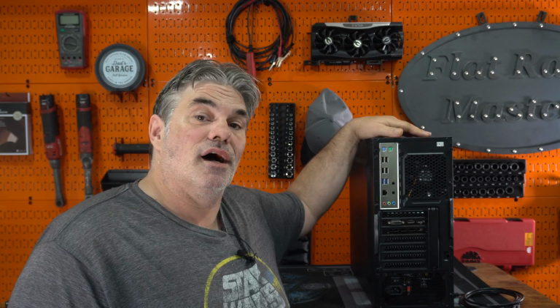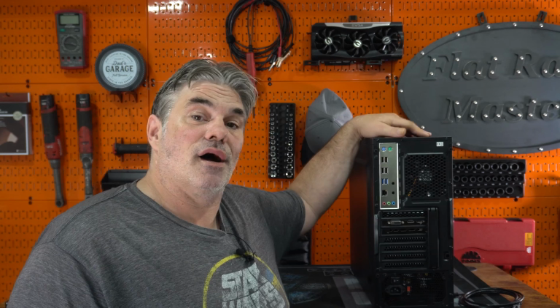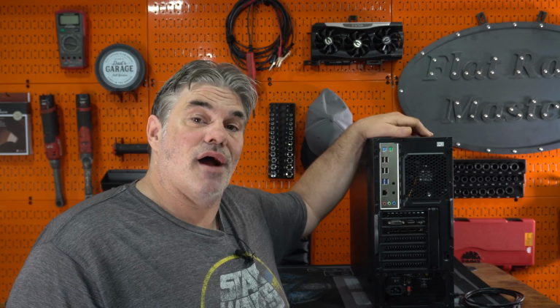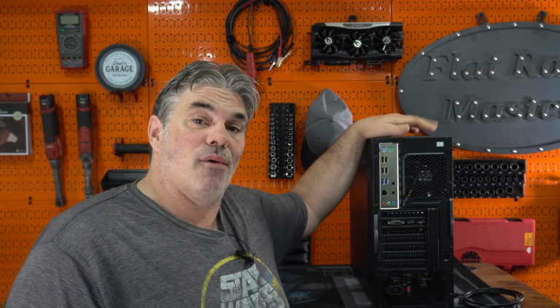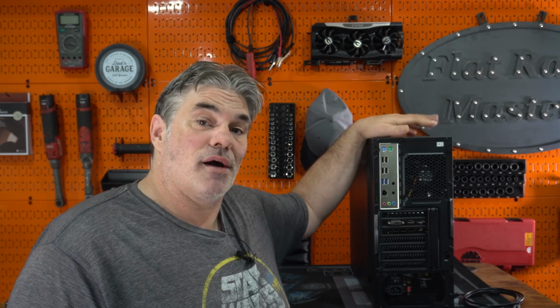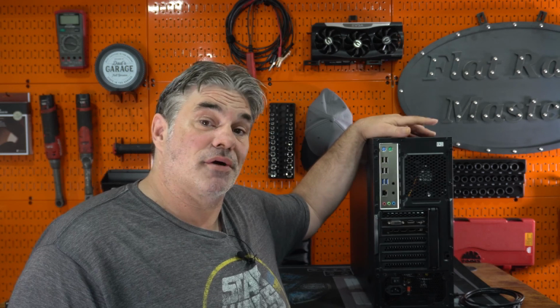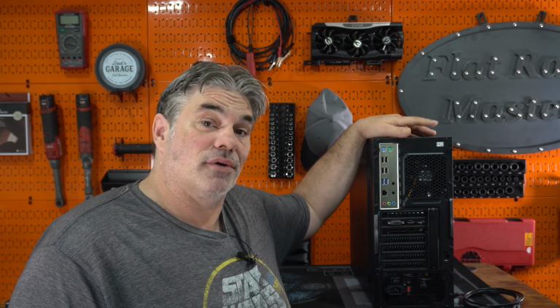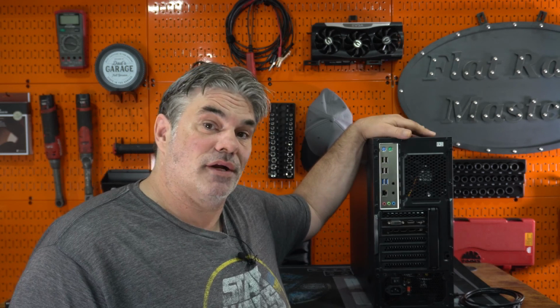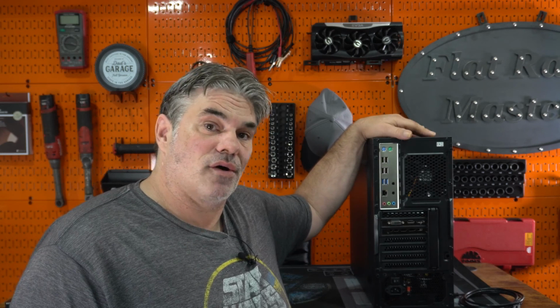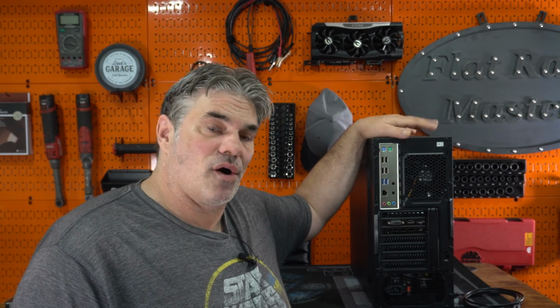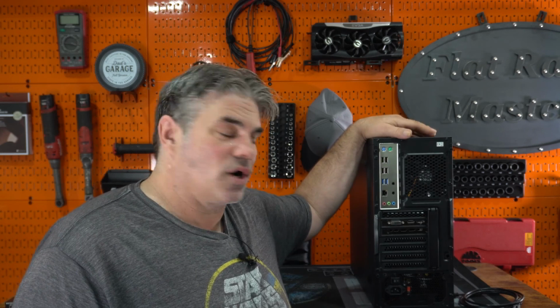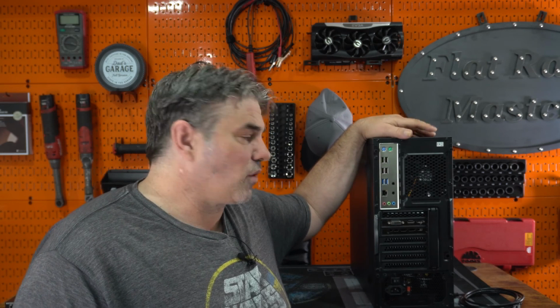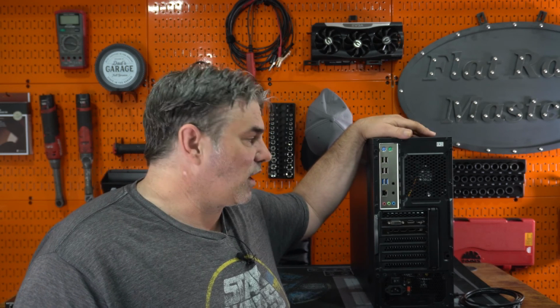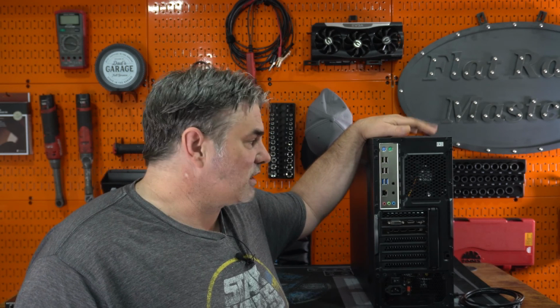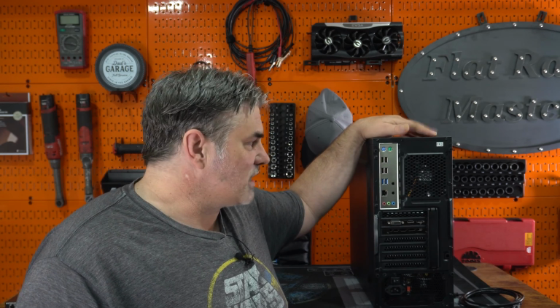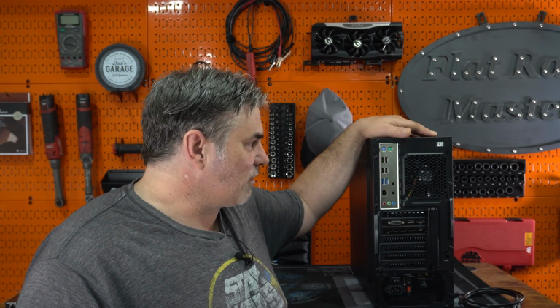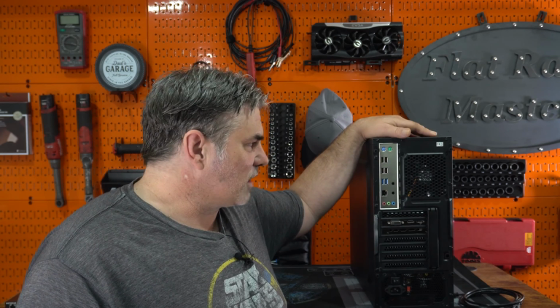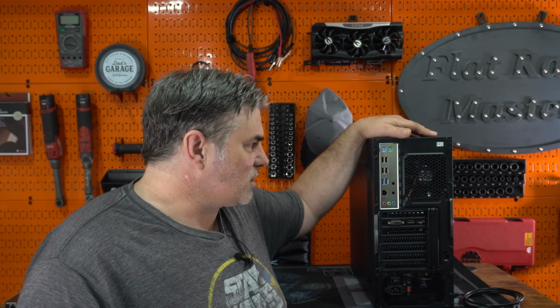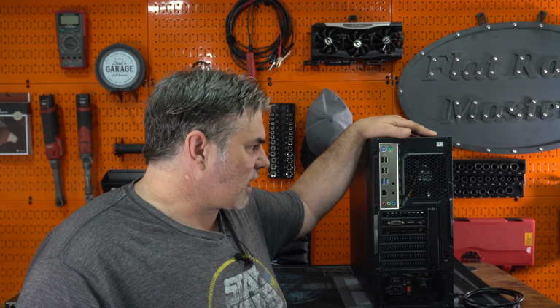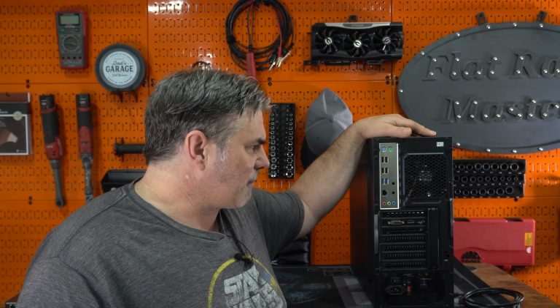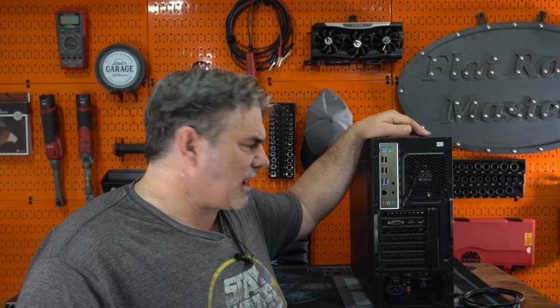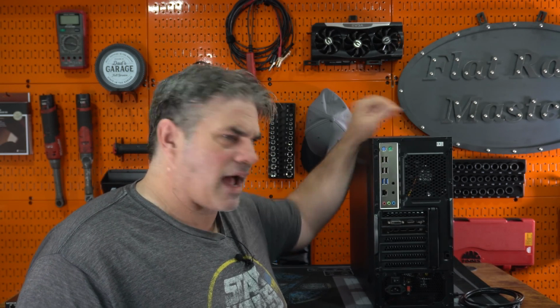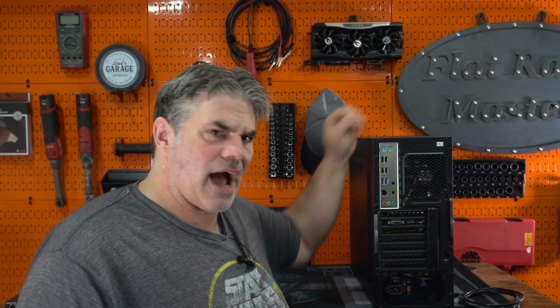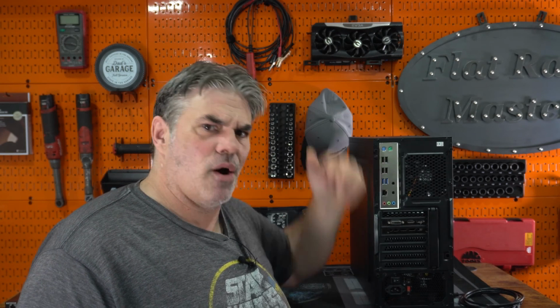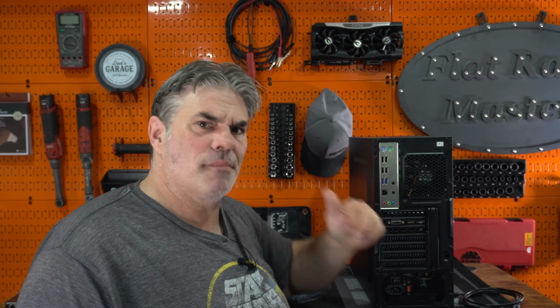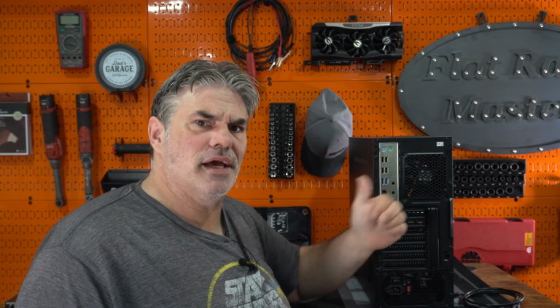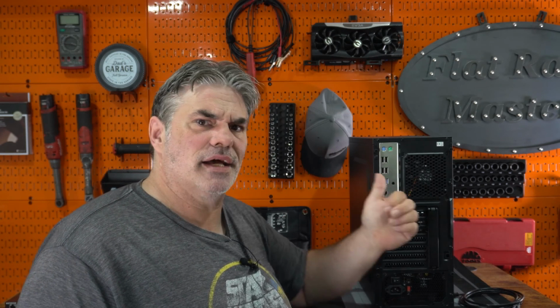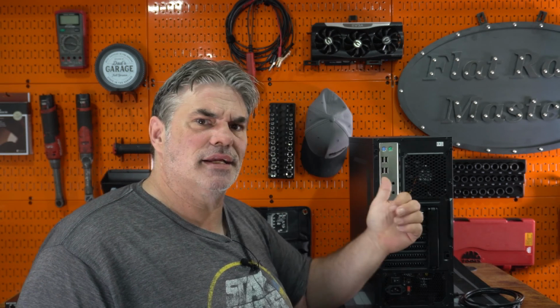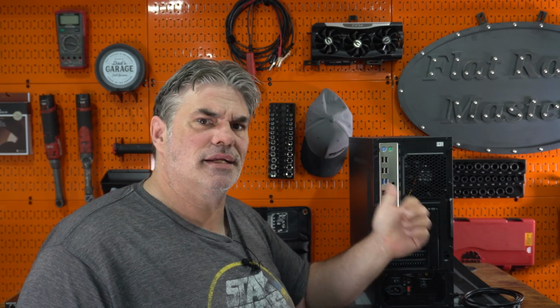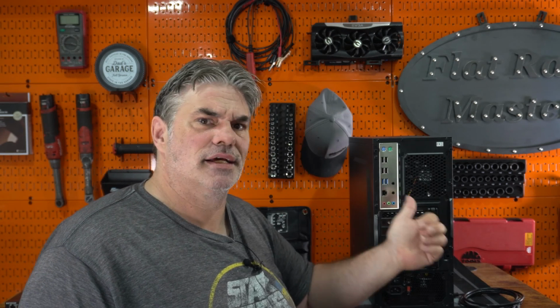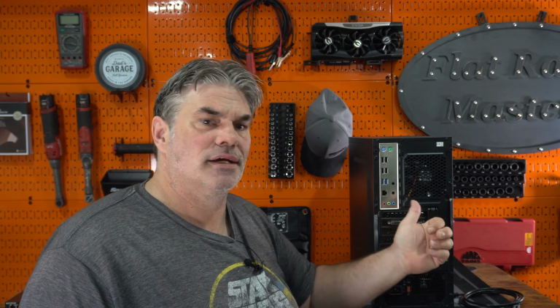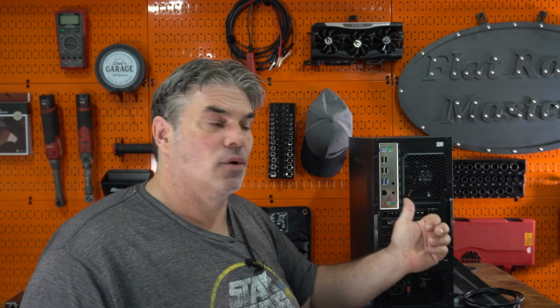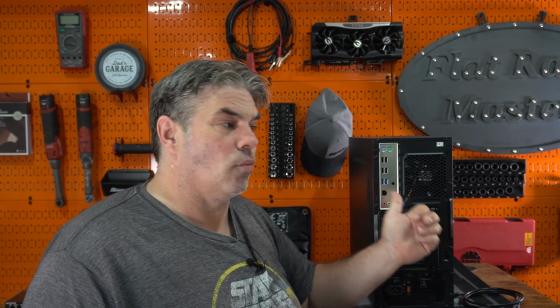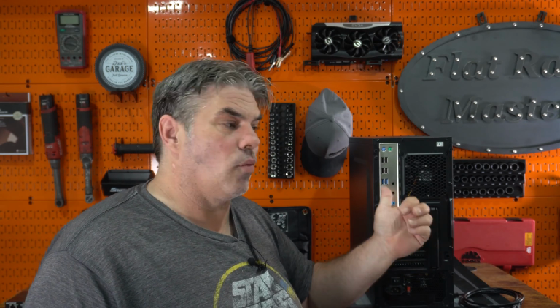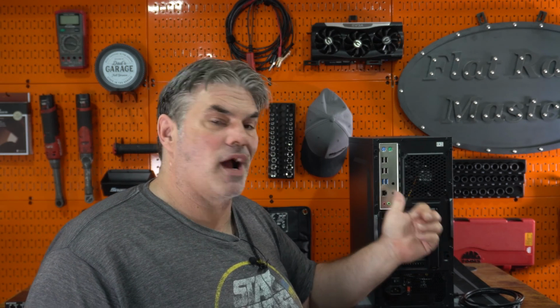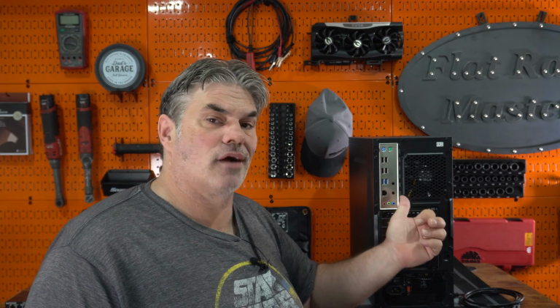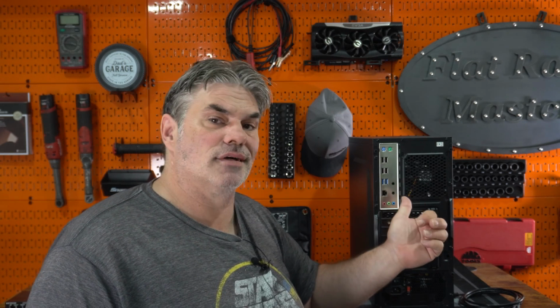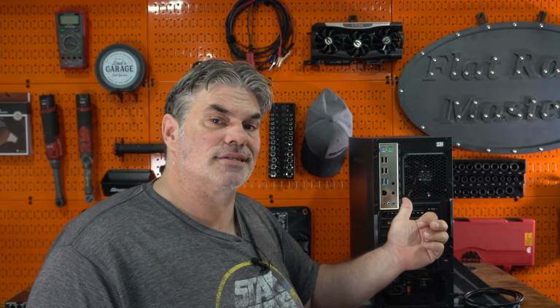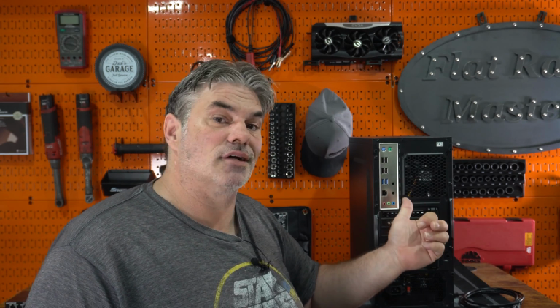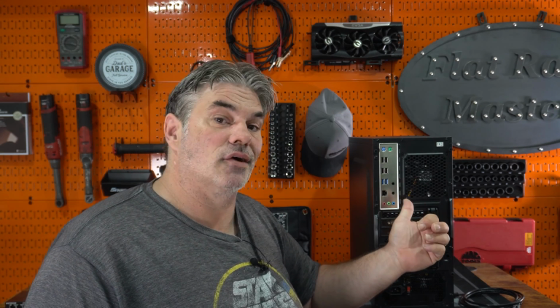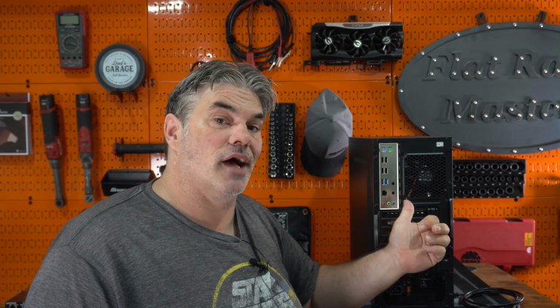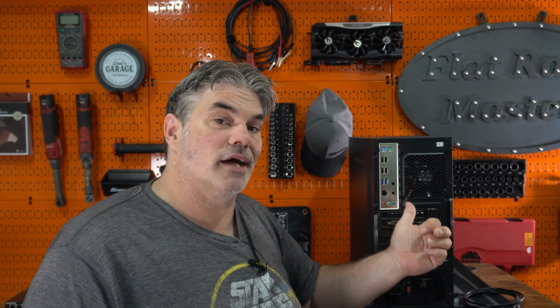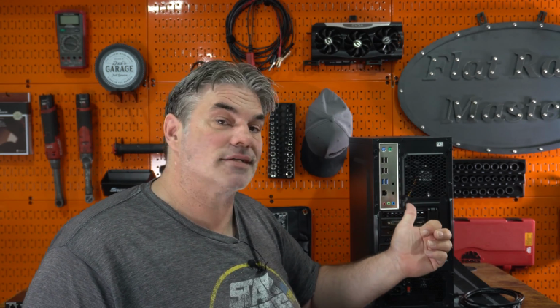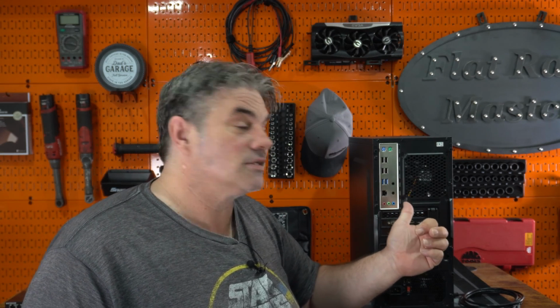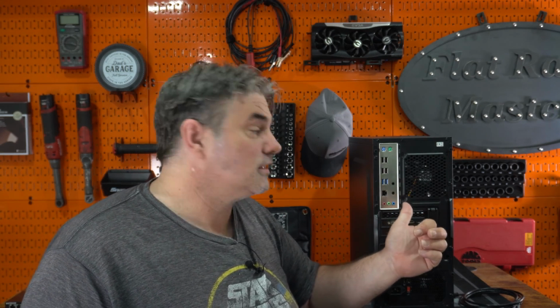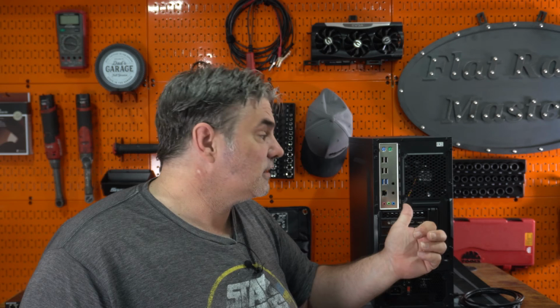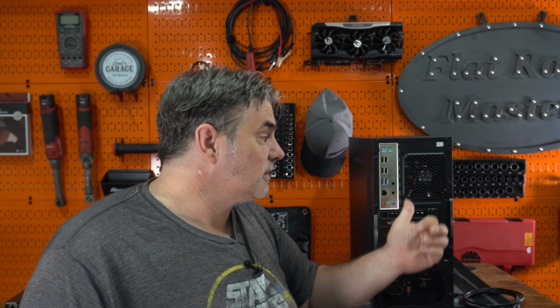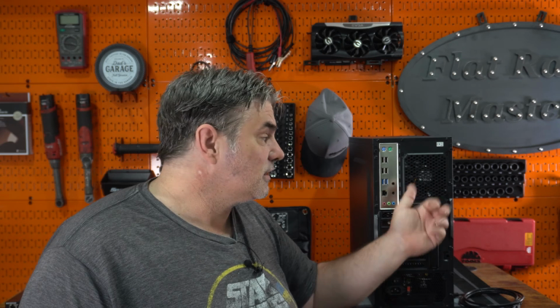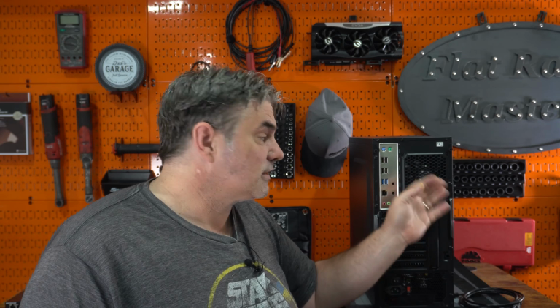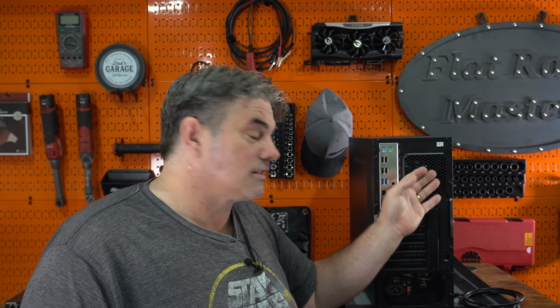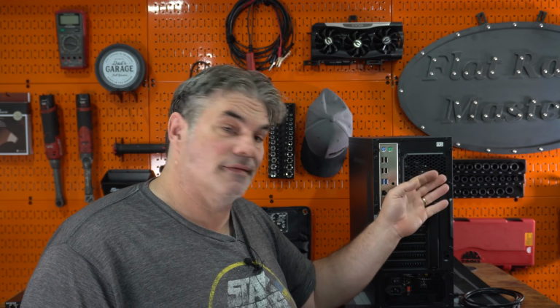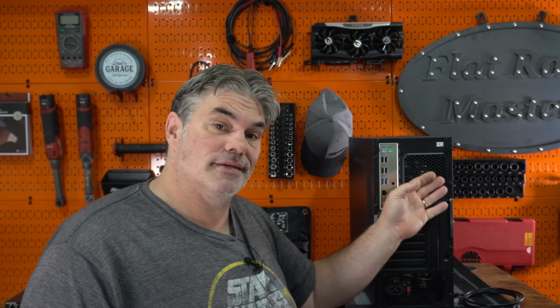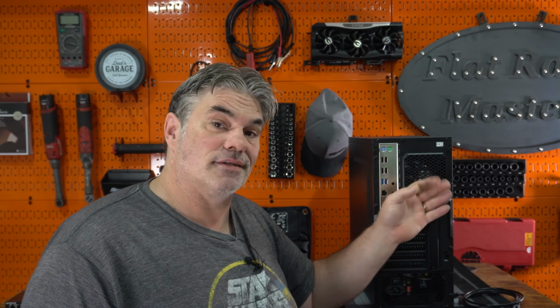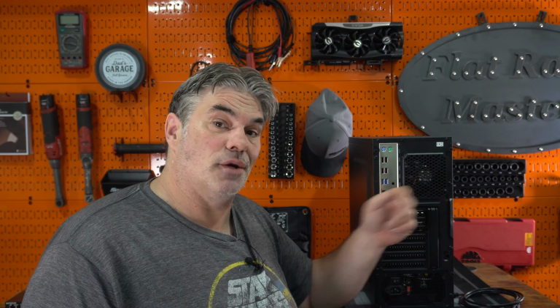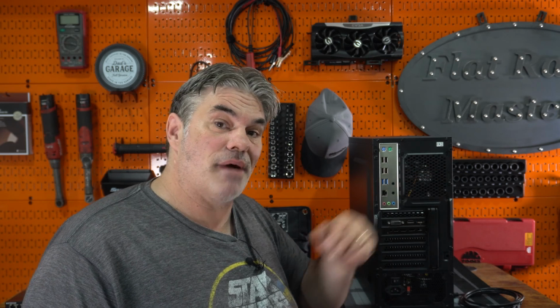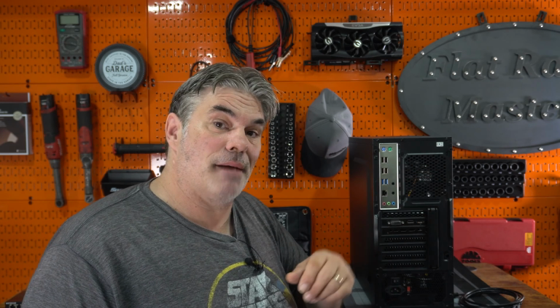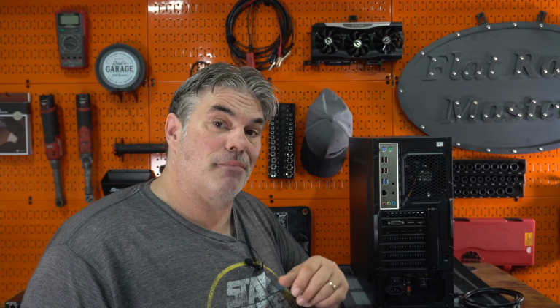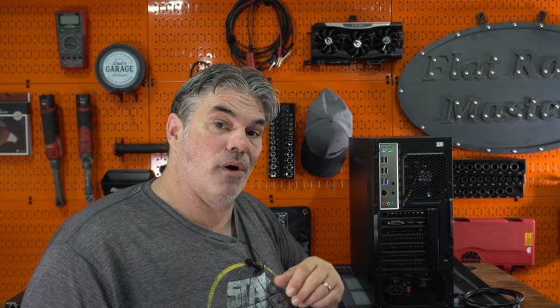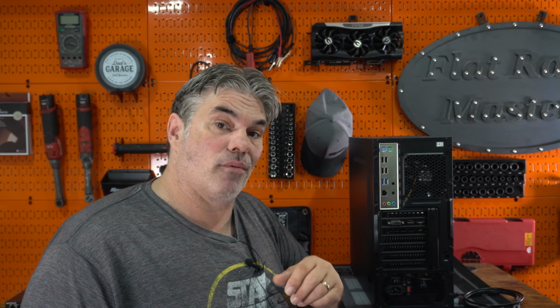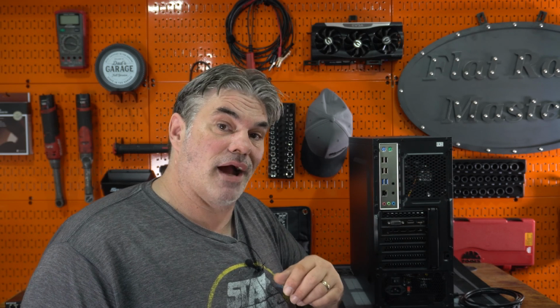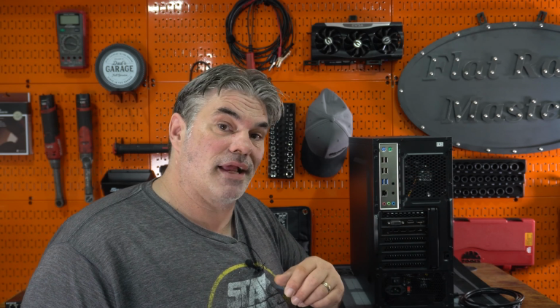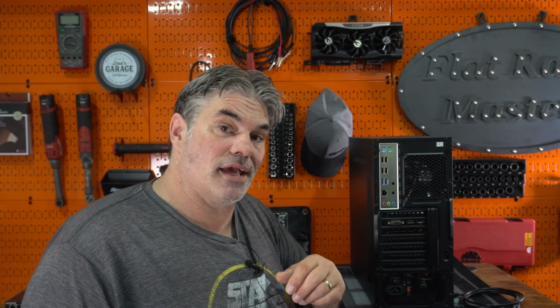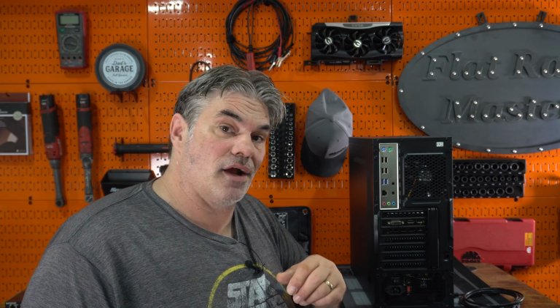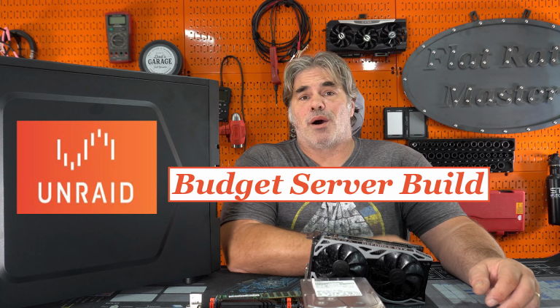Welcome to Creator Hardware, and today we're going to talk about how I'm getting wireless internet to this little bad boy right here.